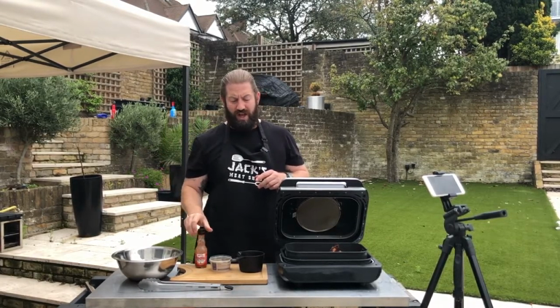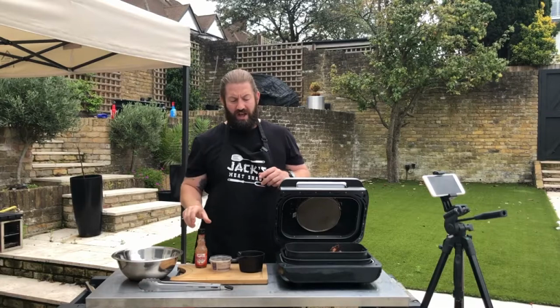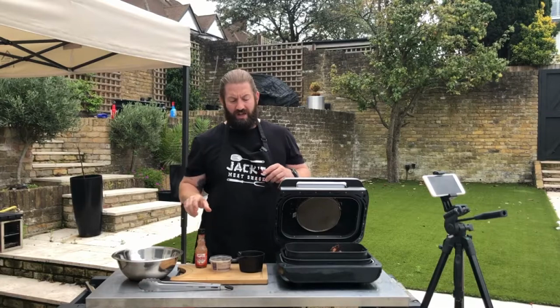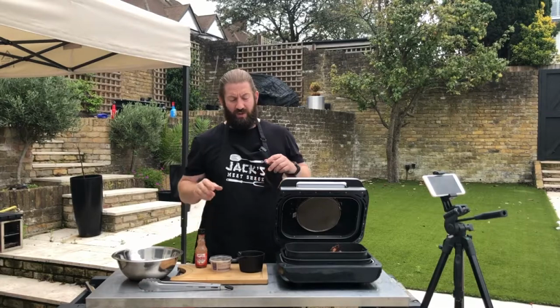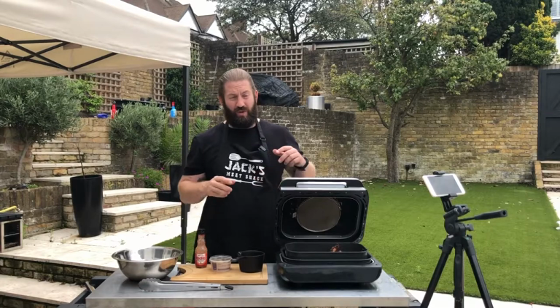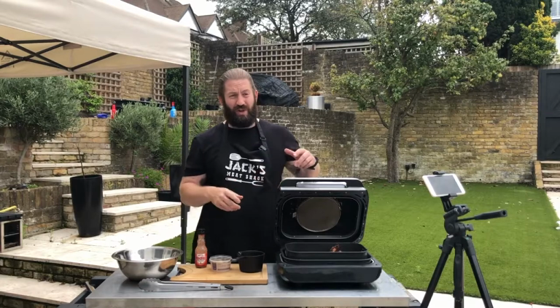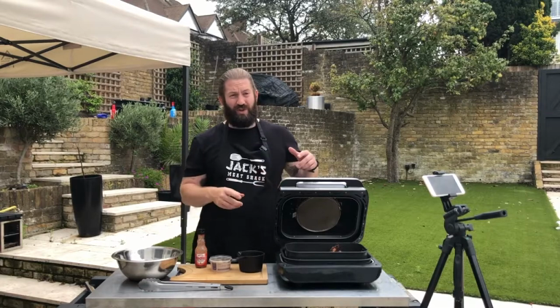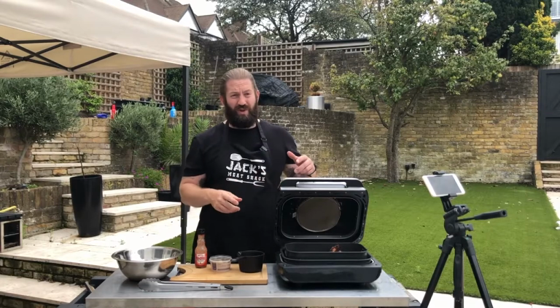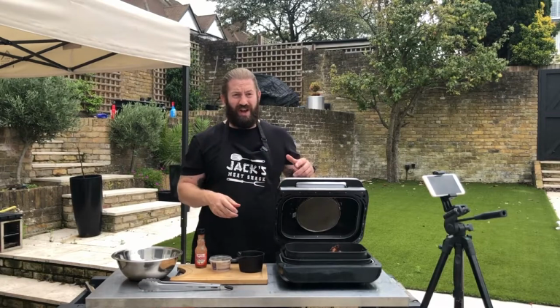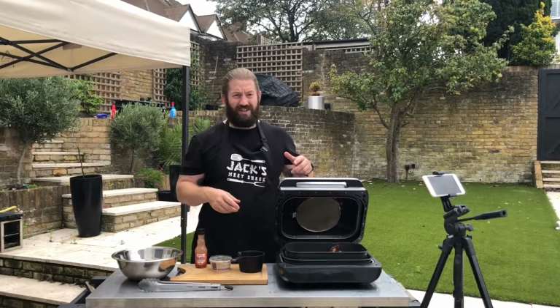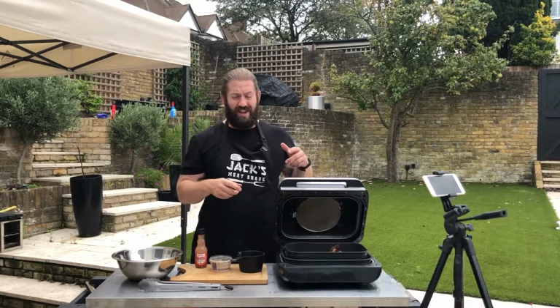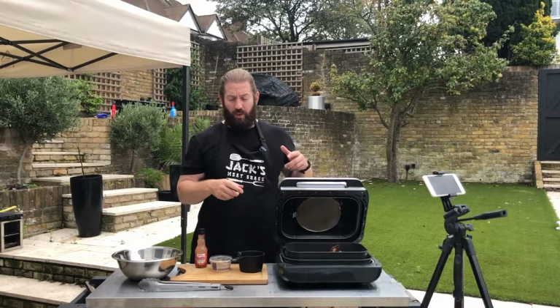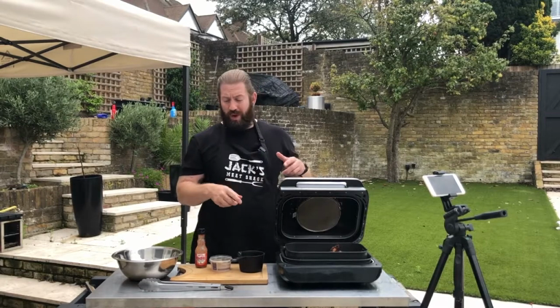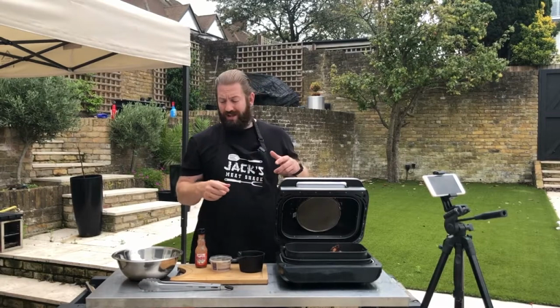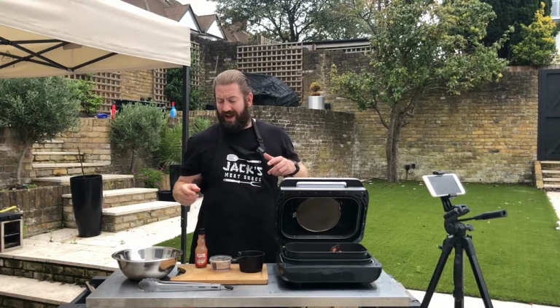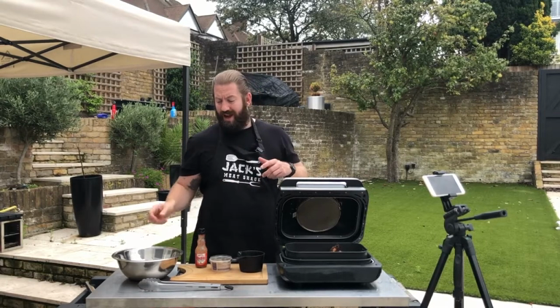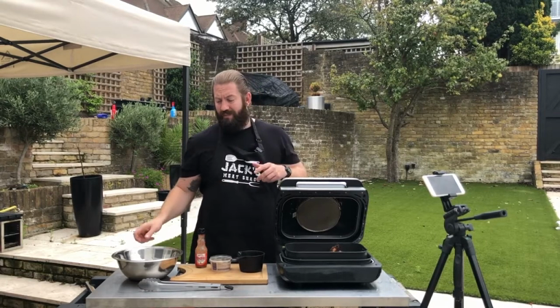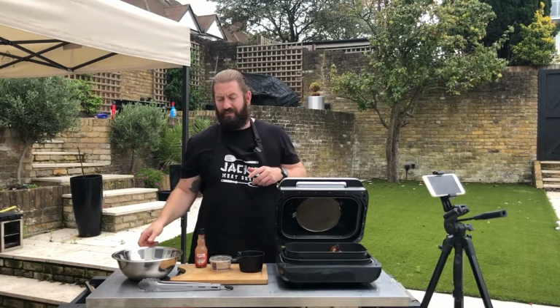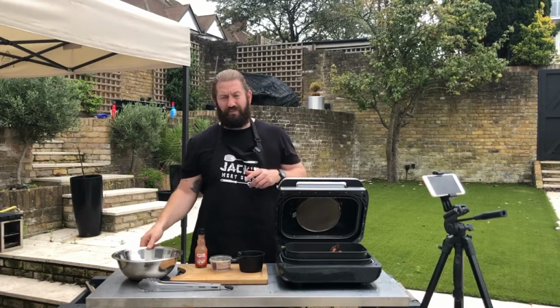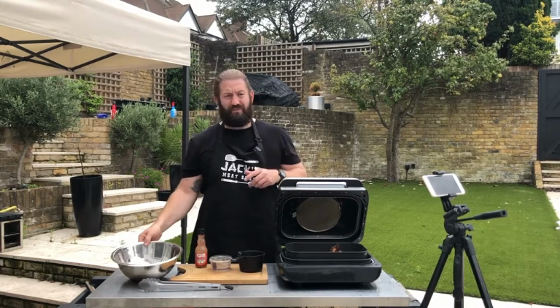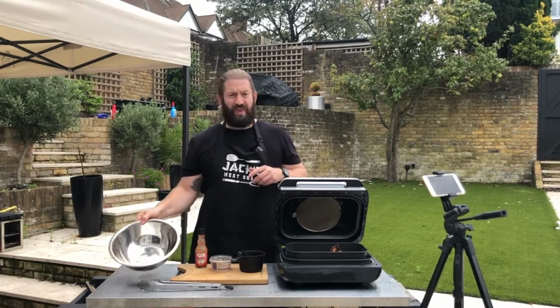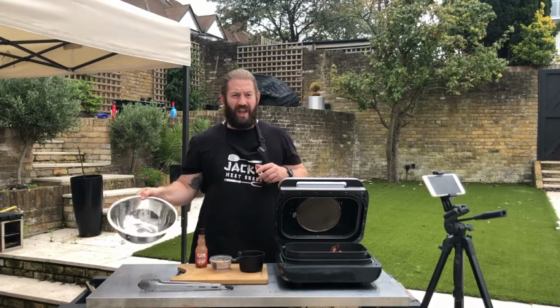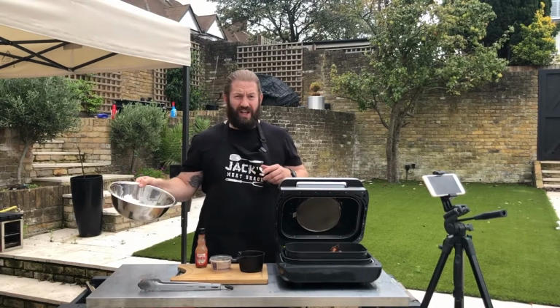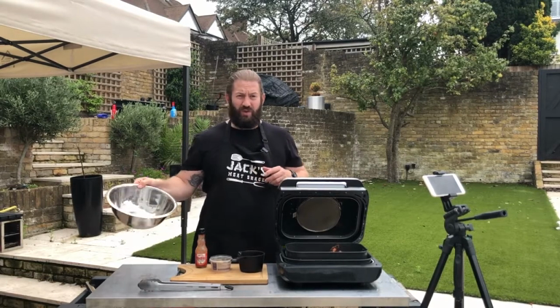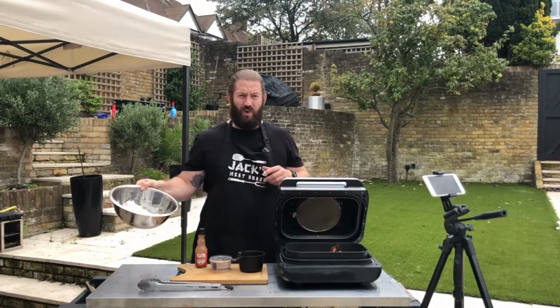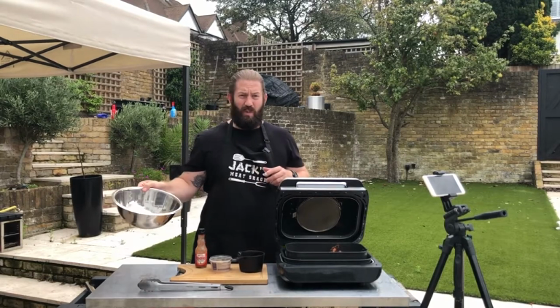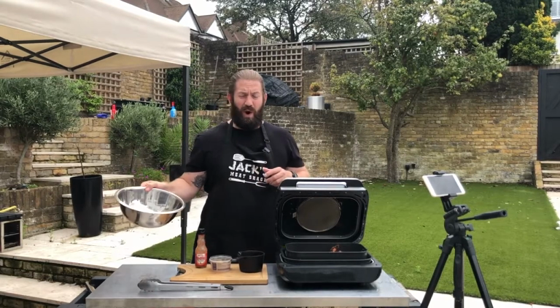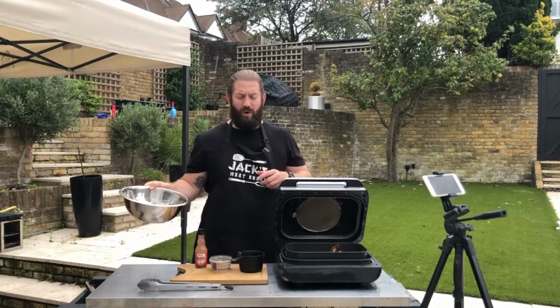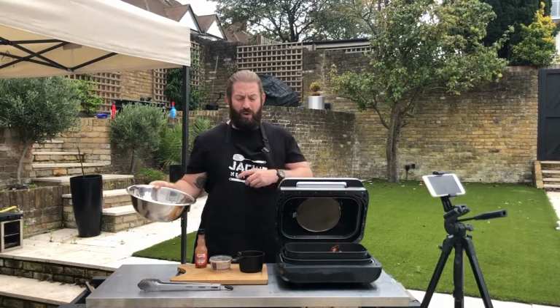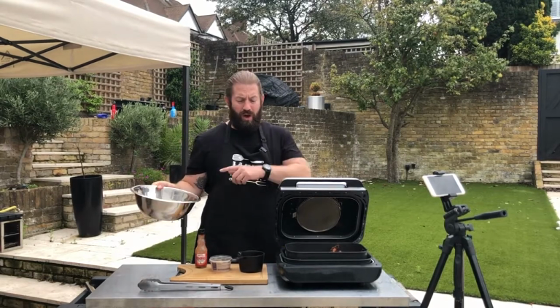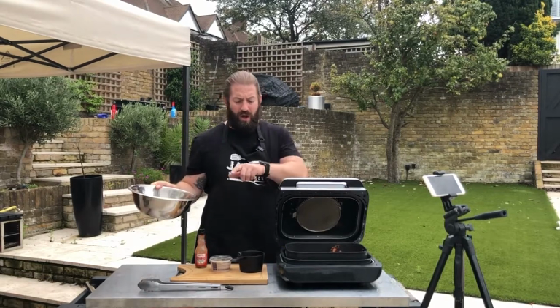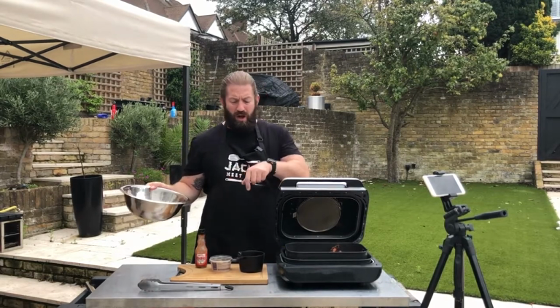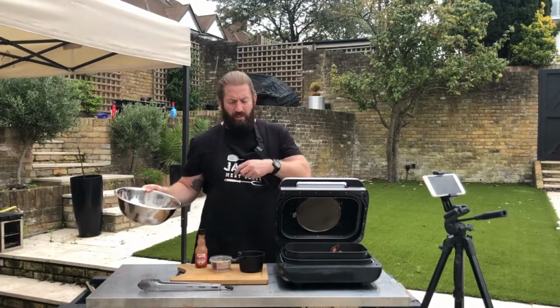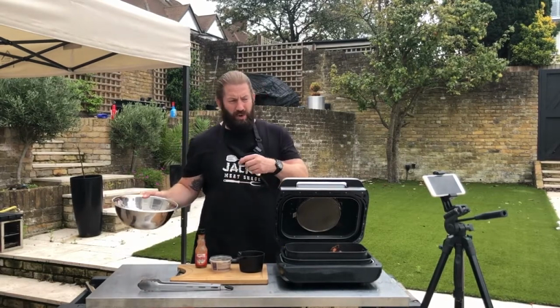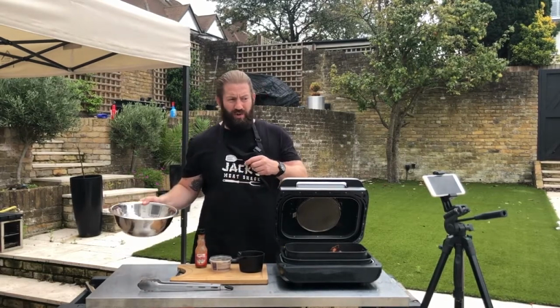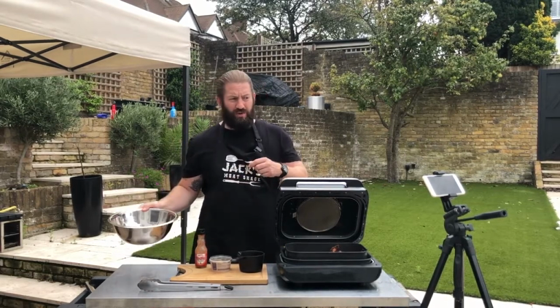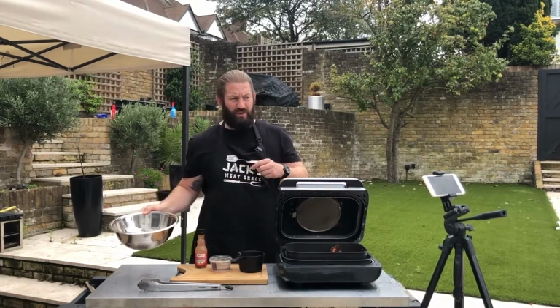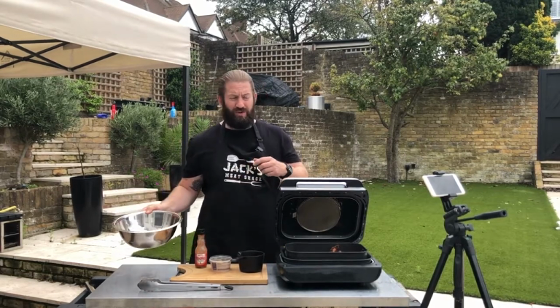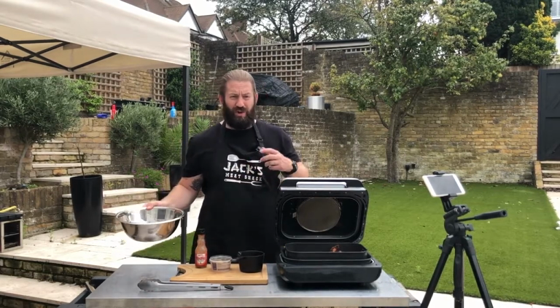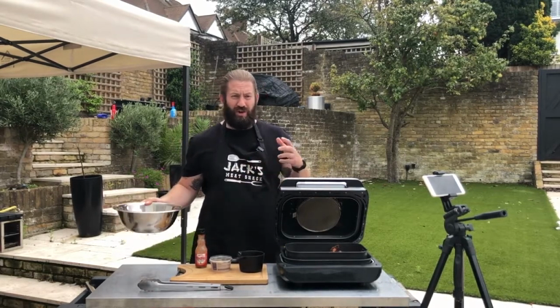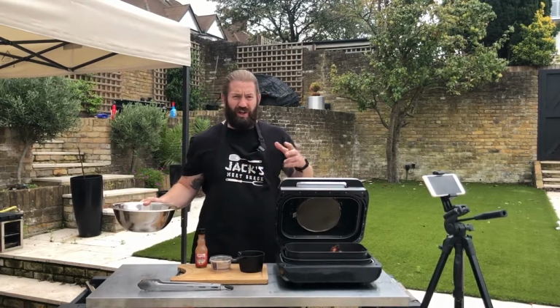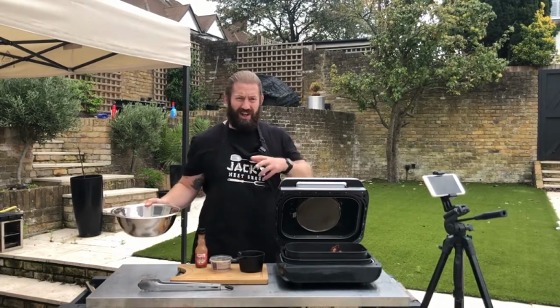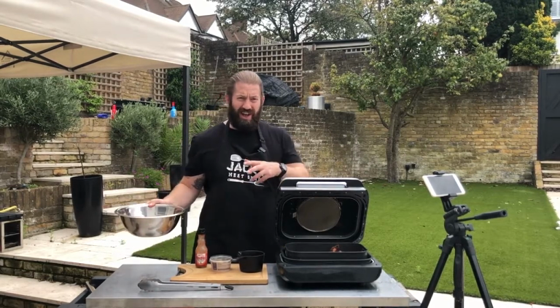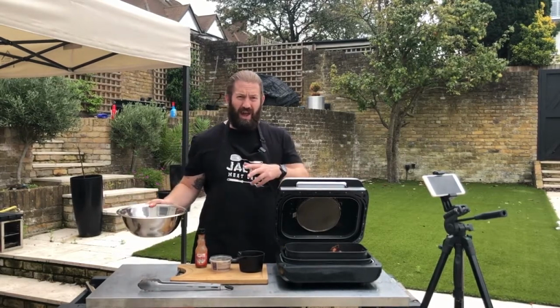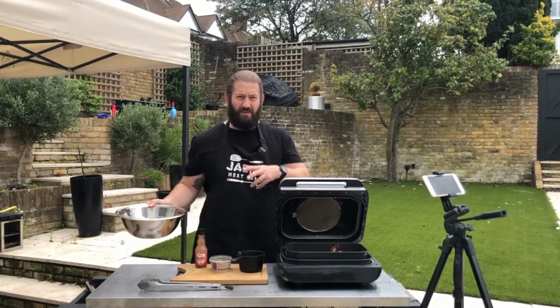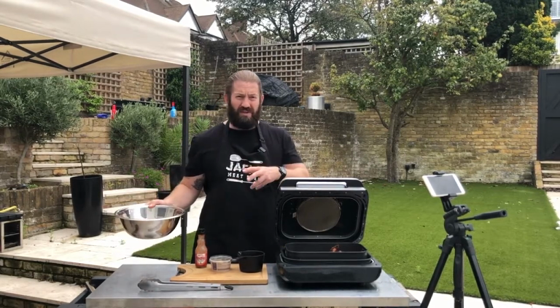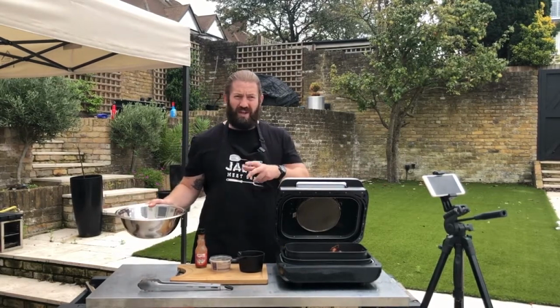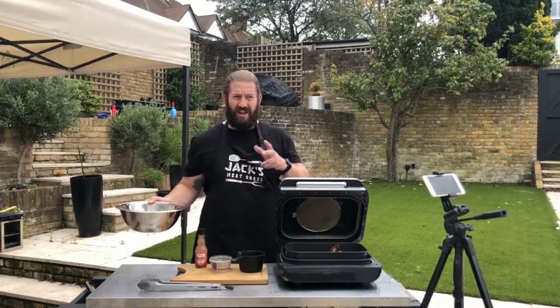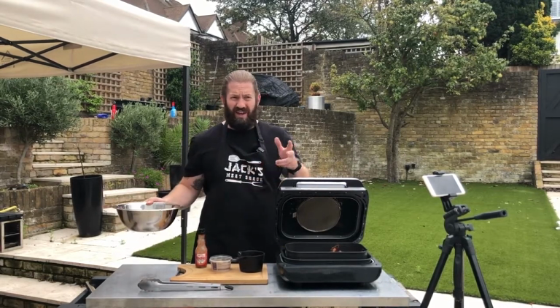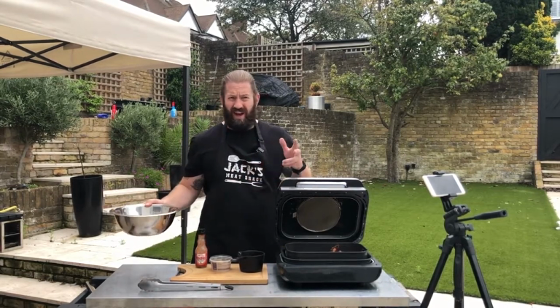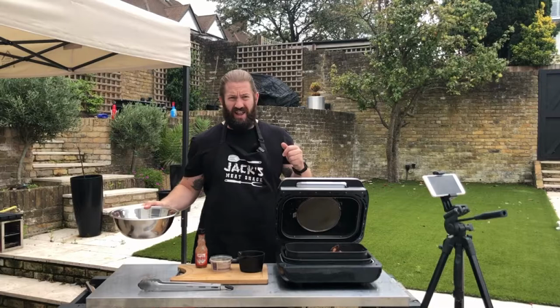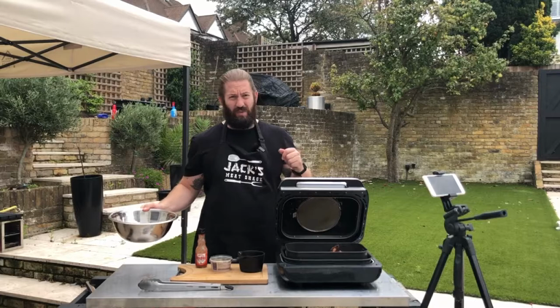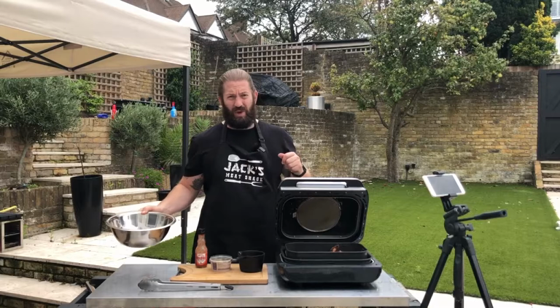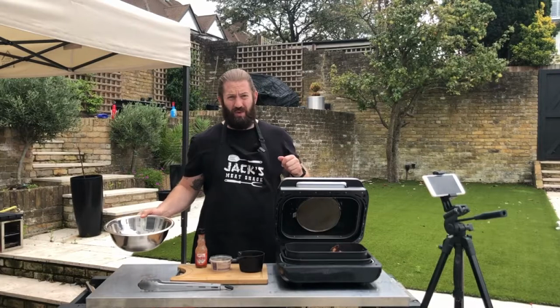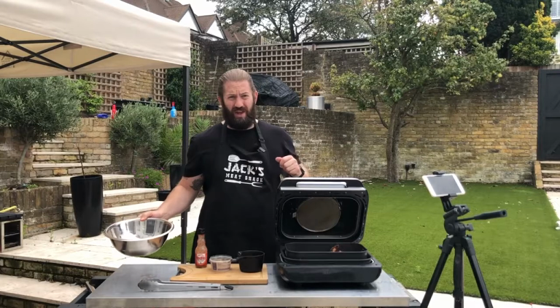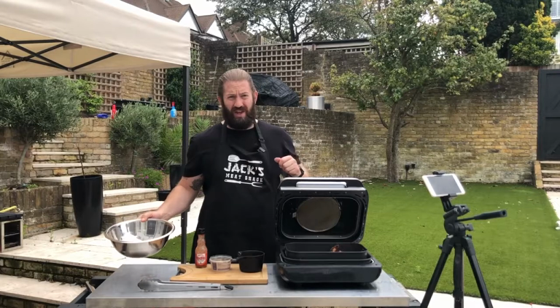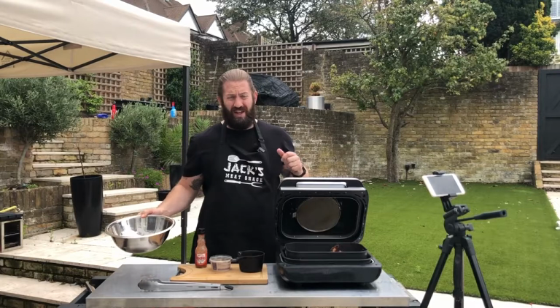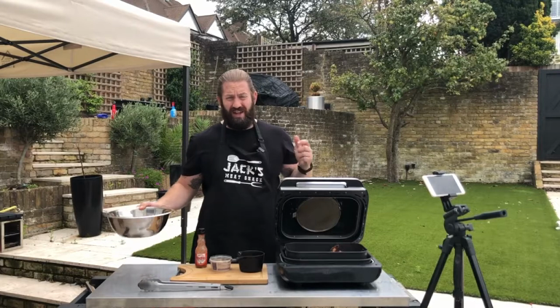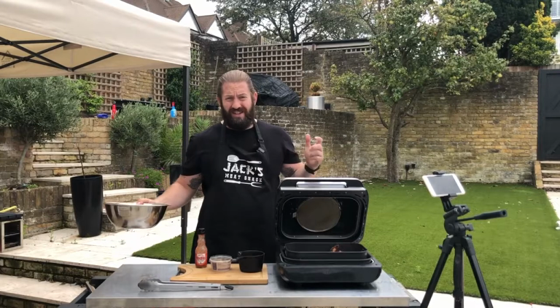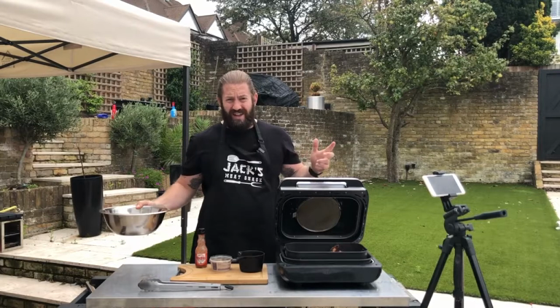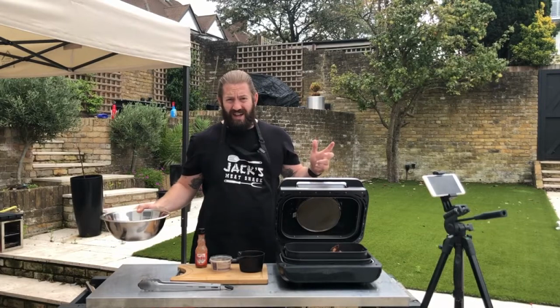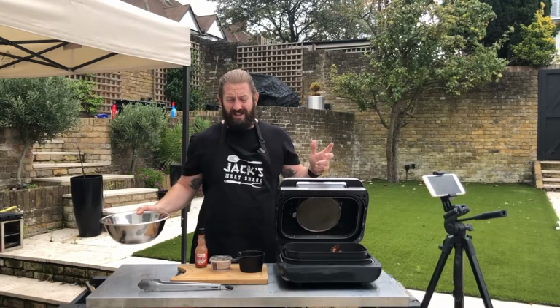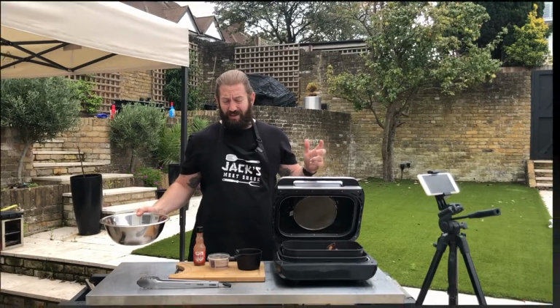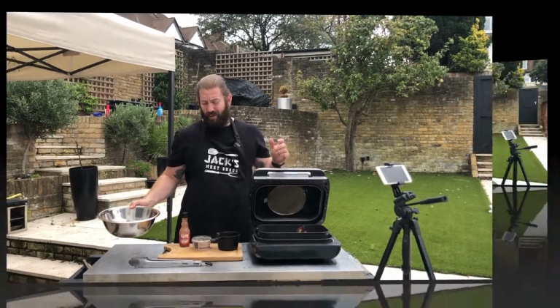So what we're going to do now is get the wings out, into a bowl, put the sauce on, let them sit, and then we're going to eat. It's that simple.